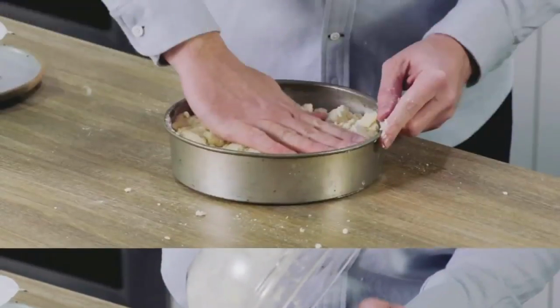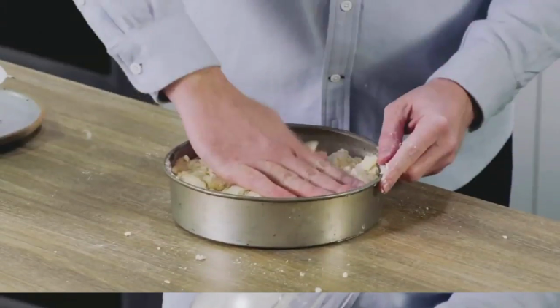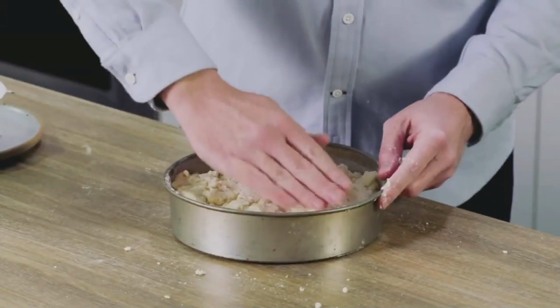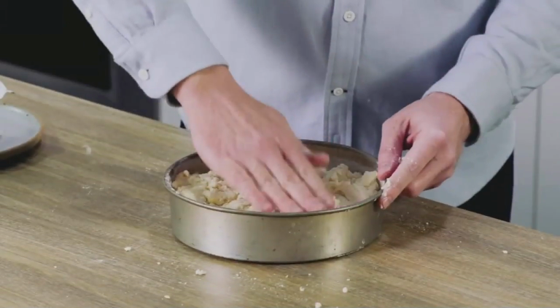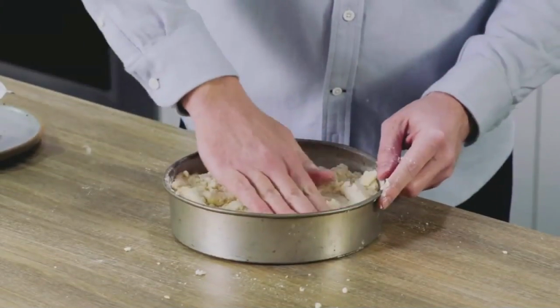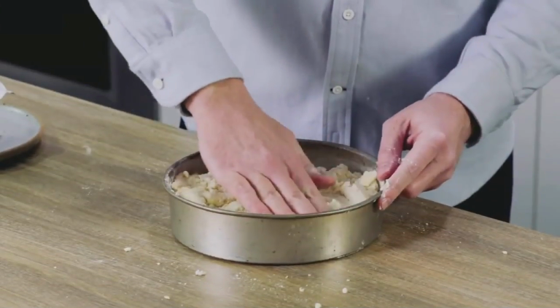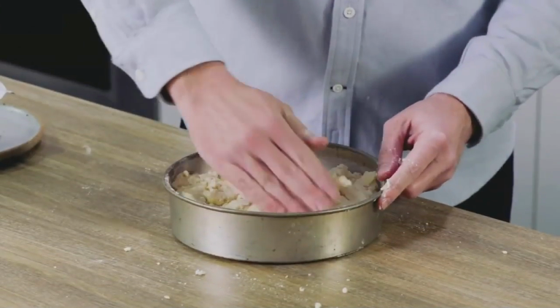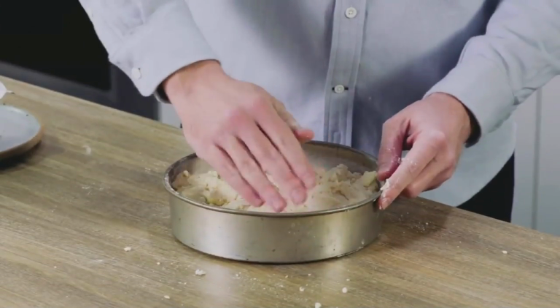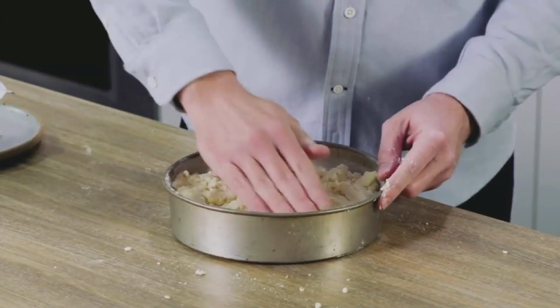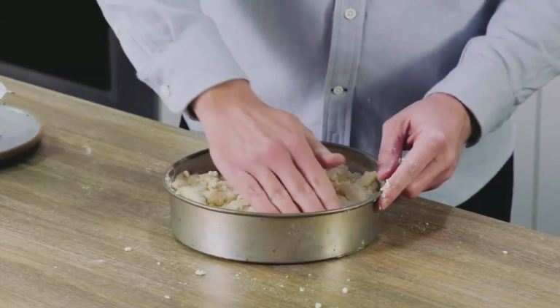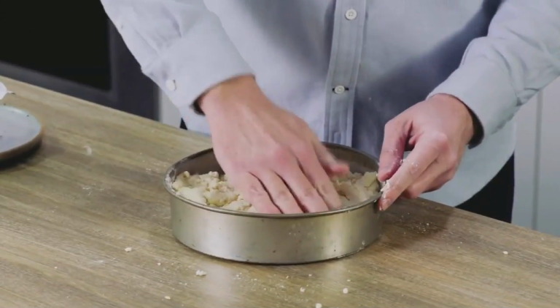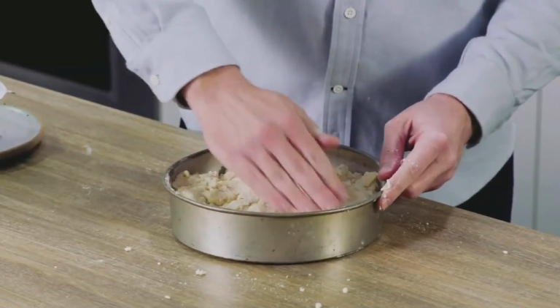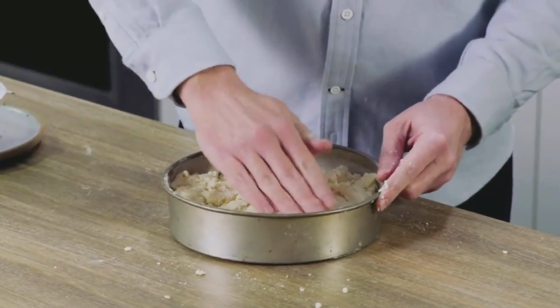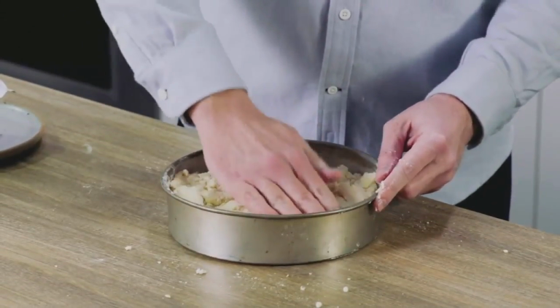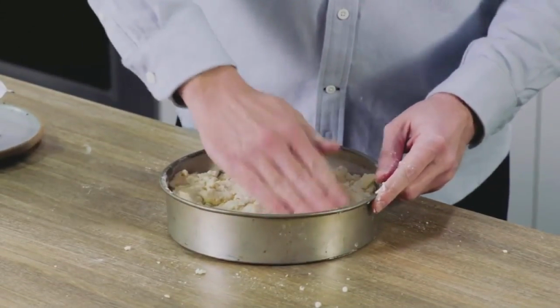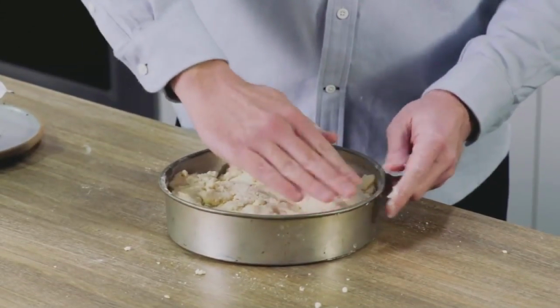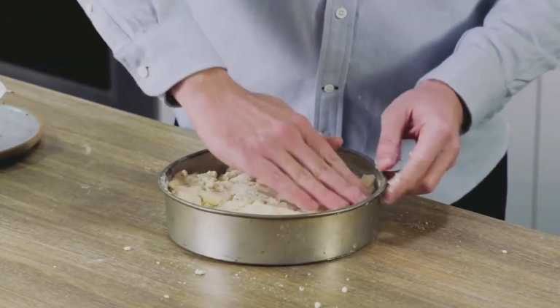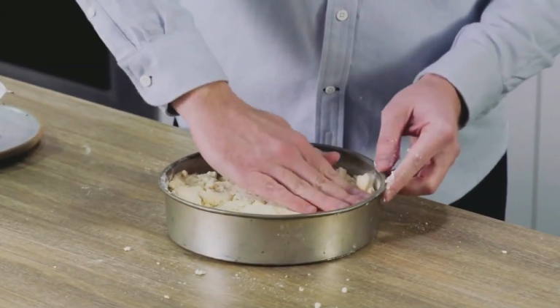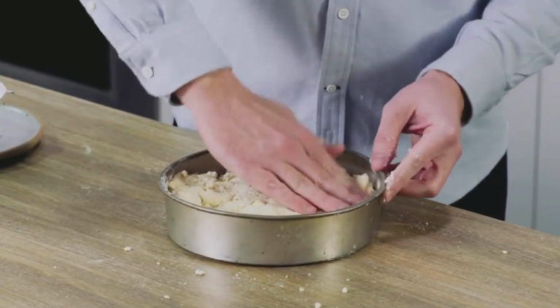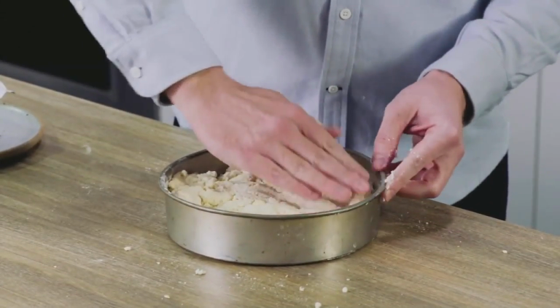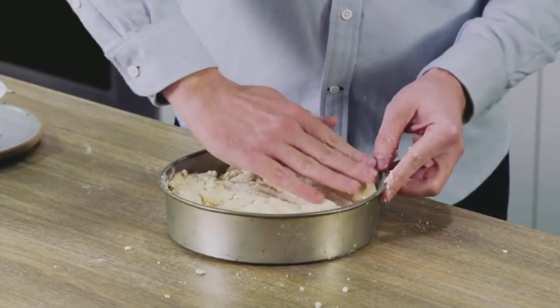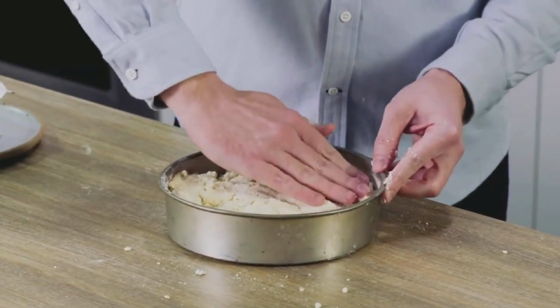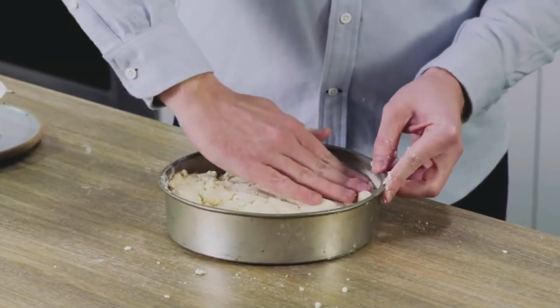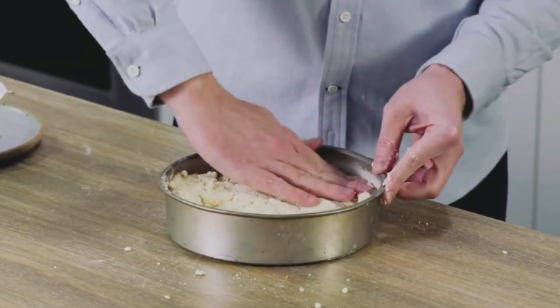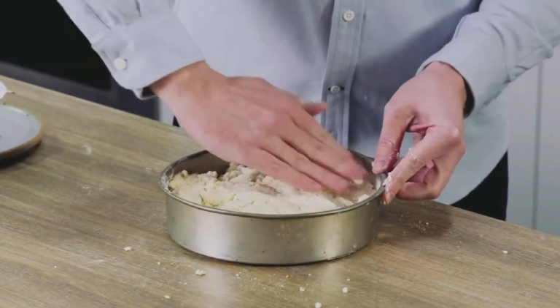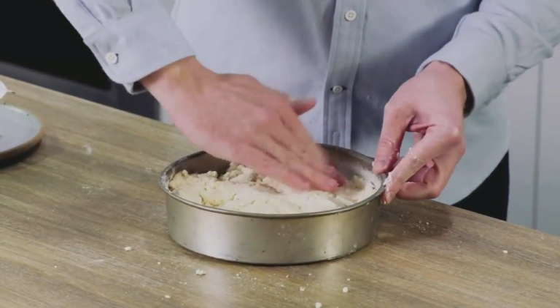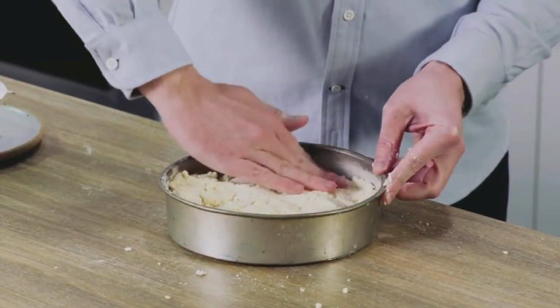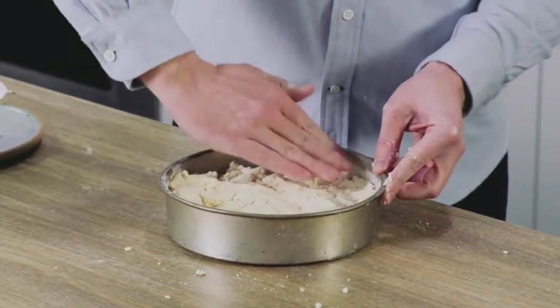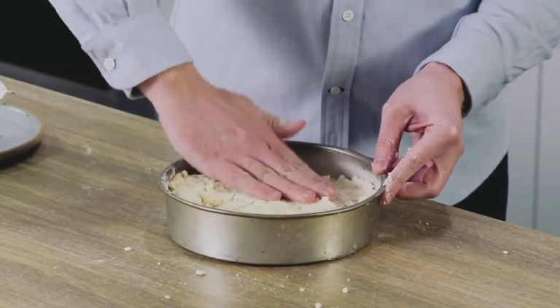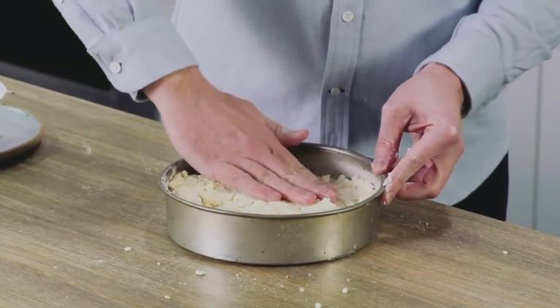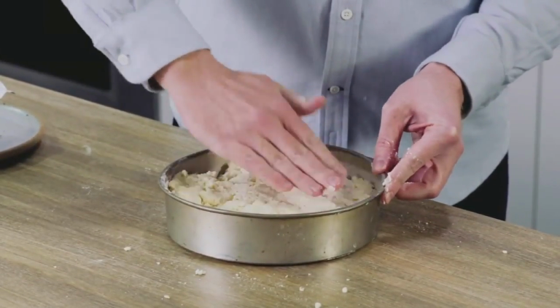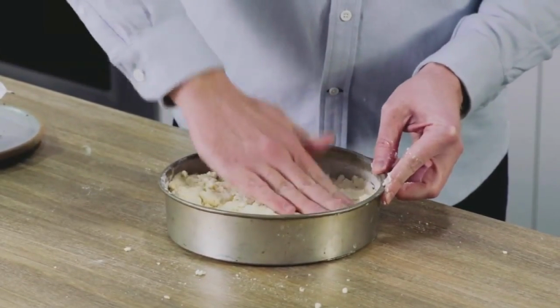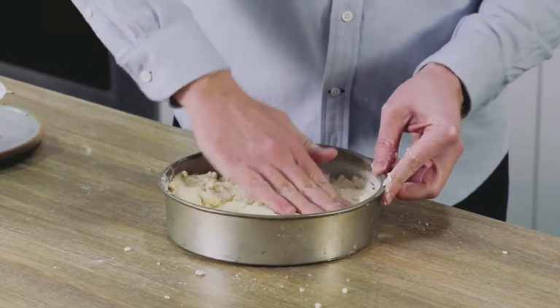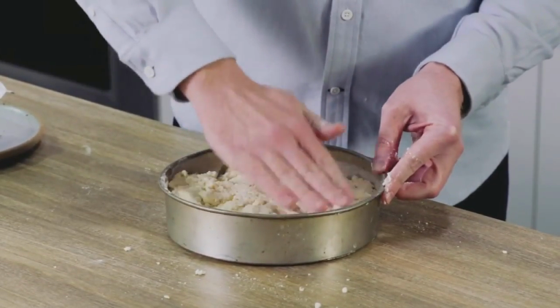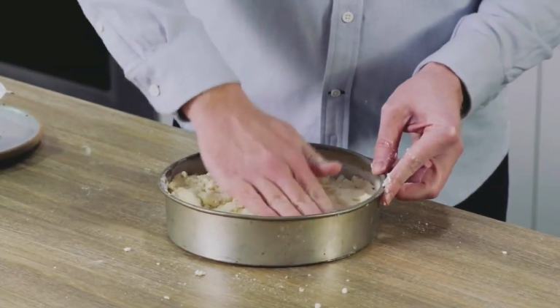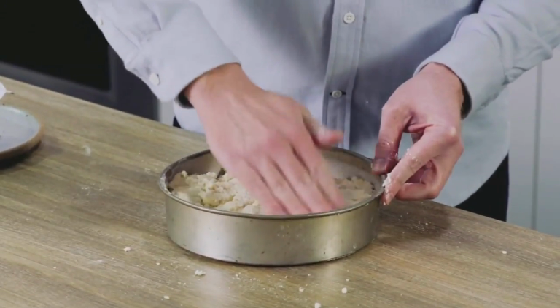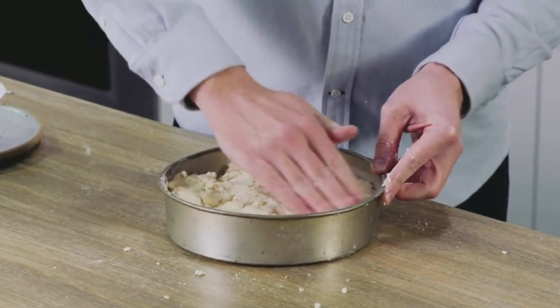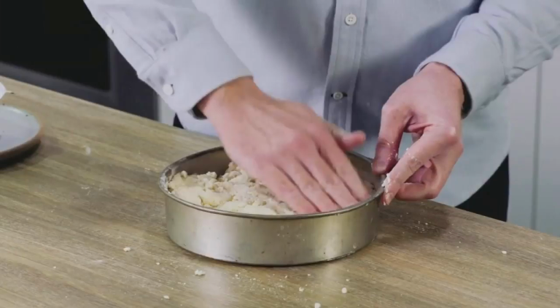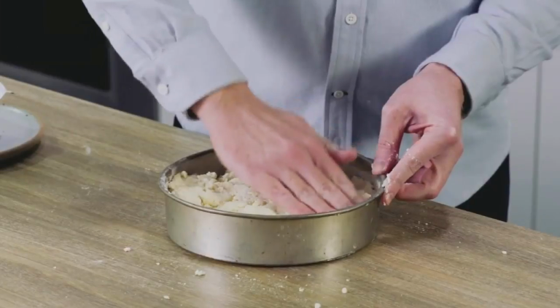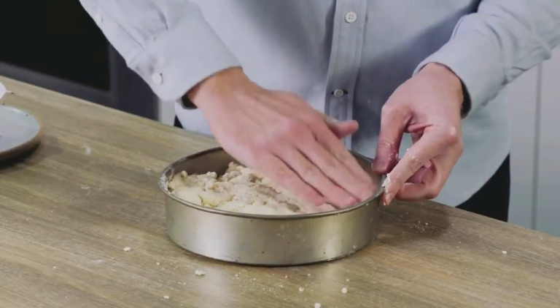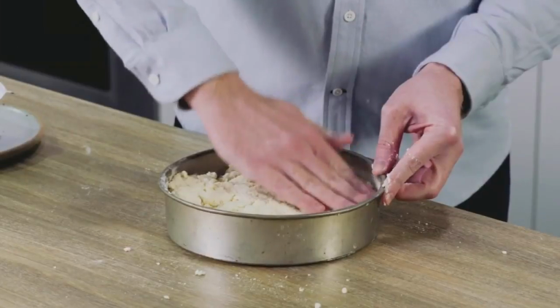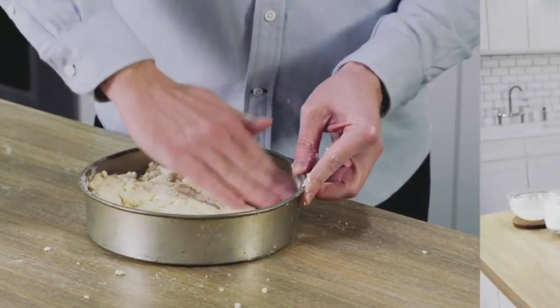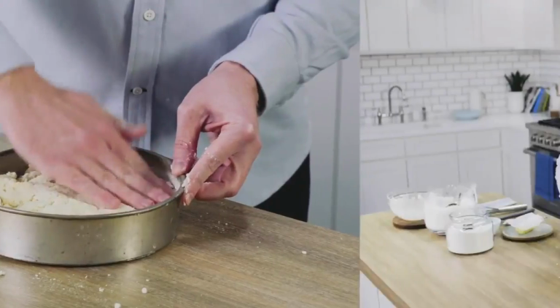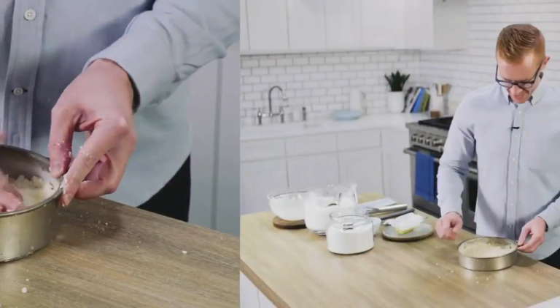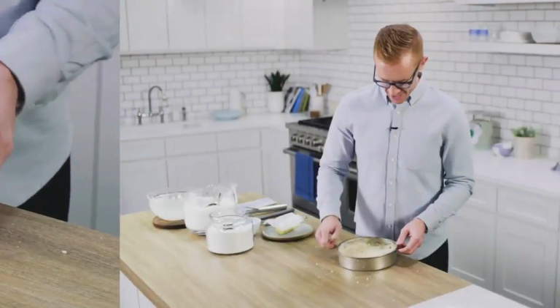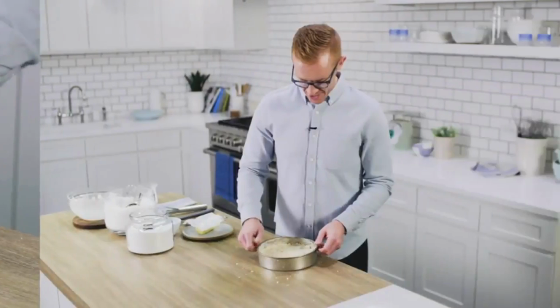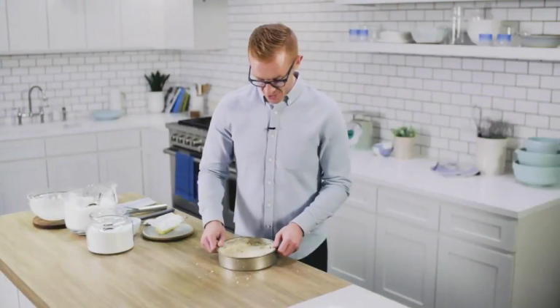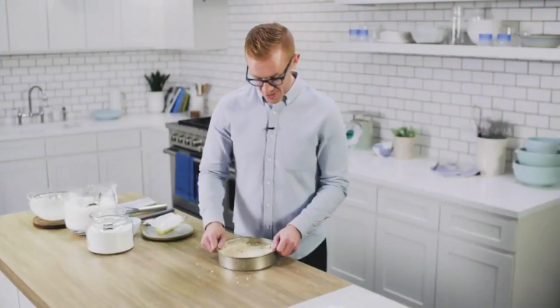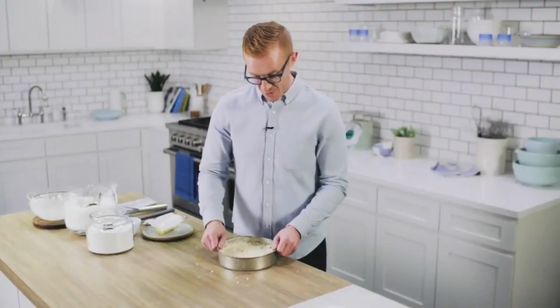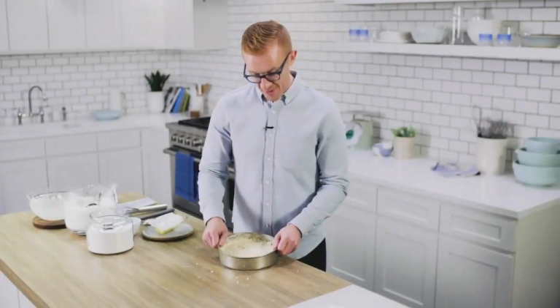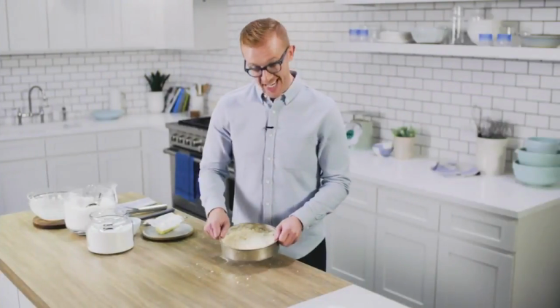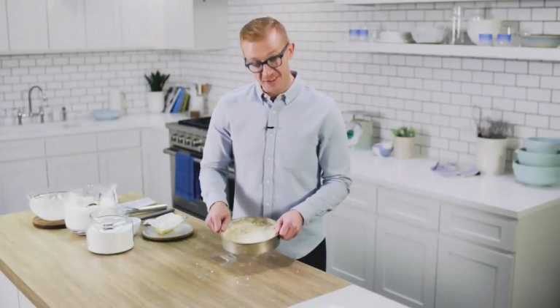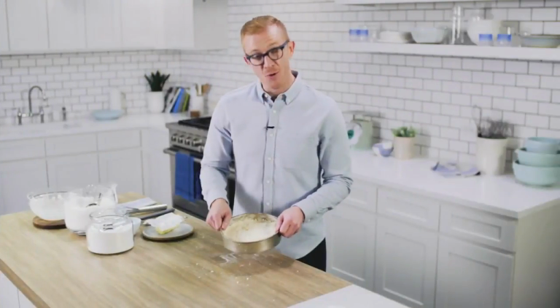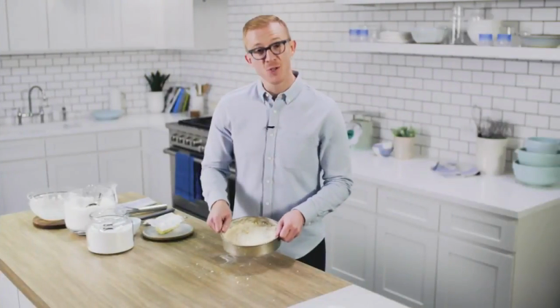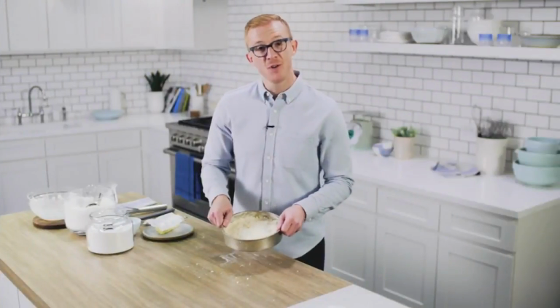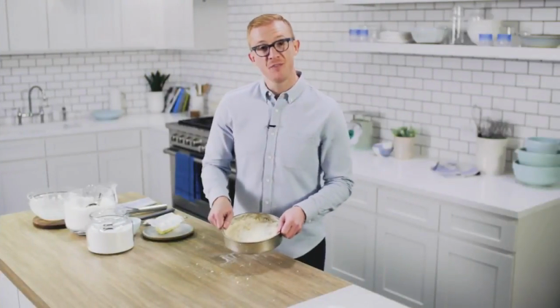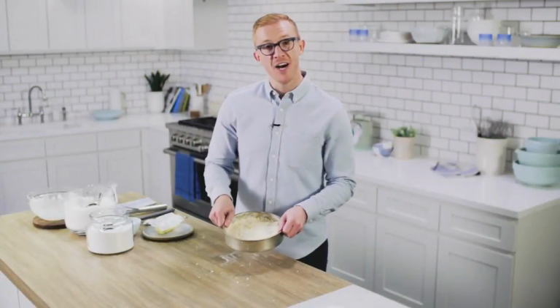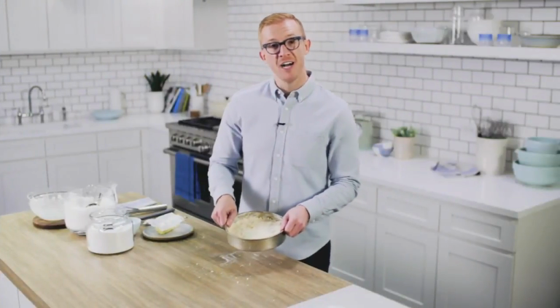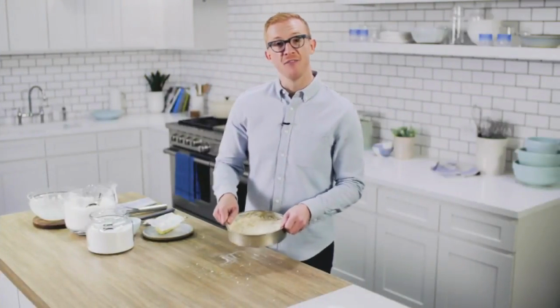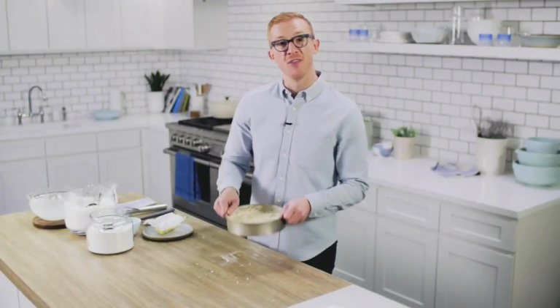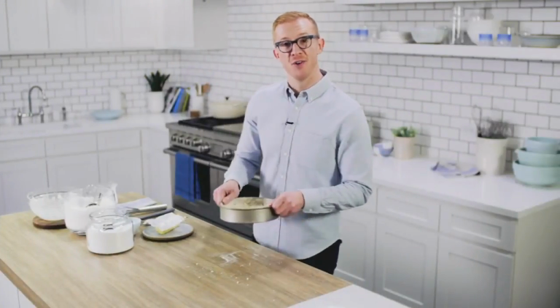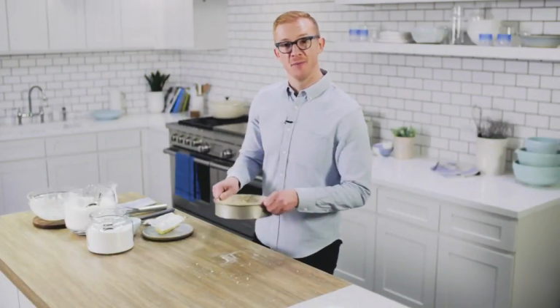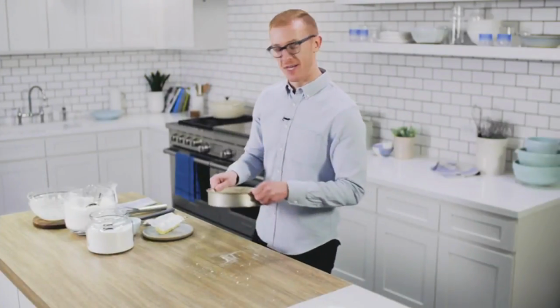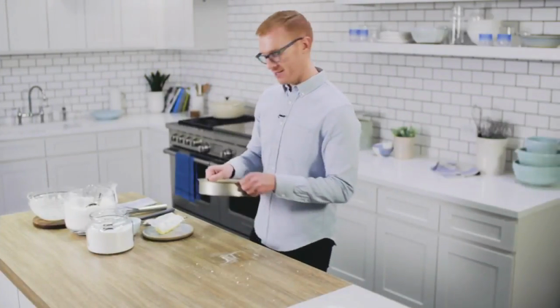I'm going to press the dough into an even layer in the pan. This will bake at 425°F for 30 minutes.